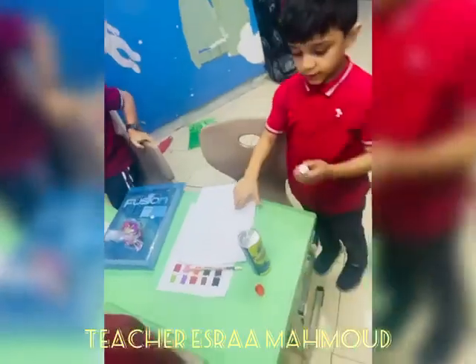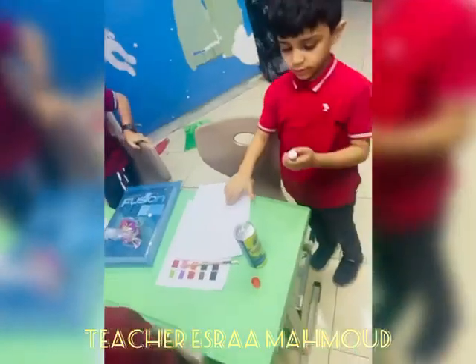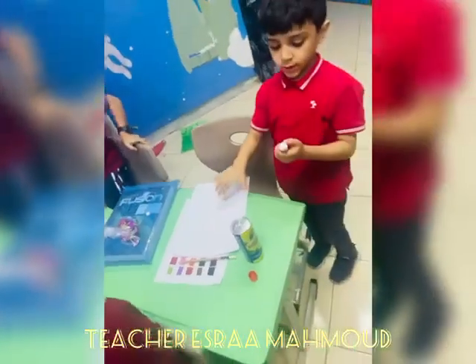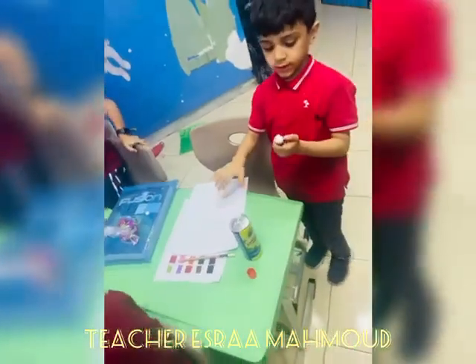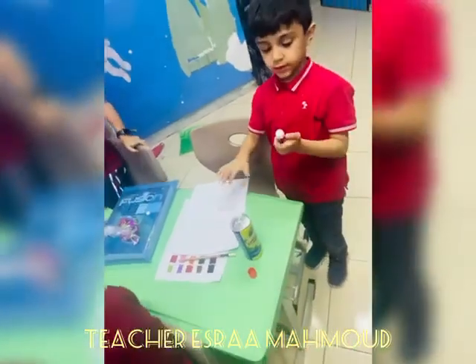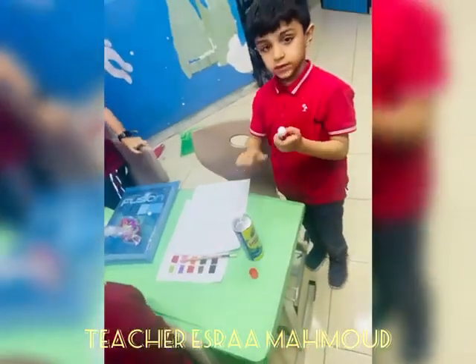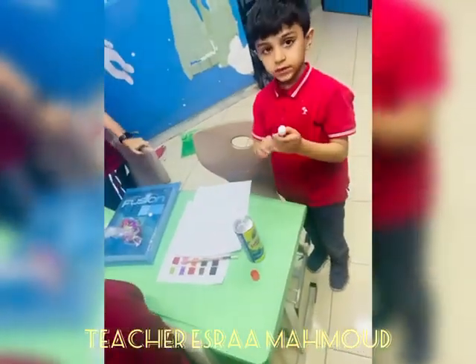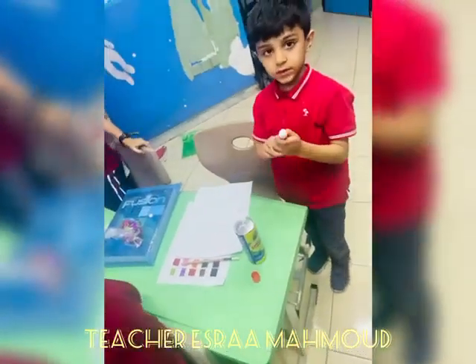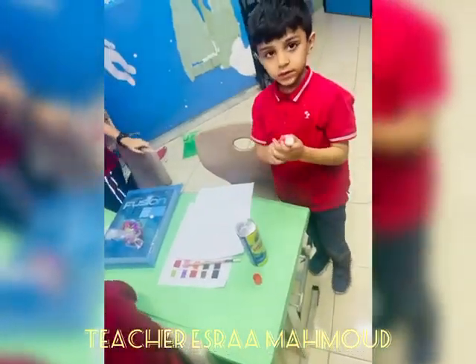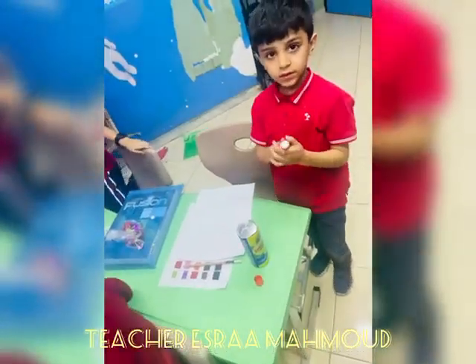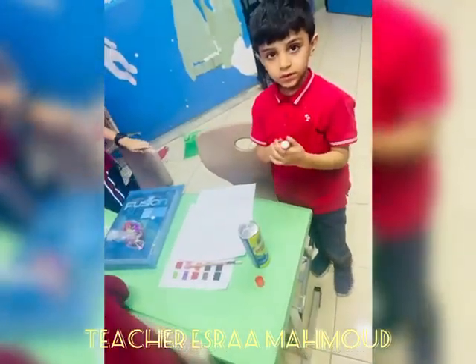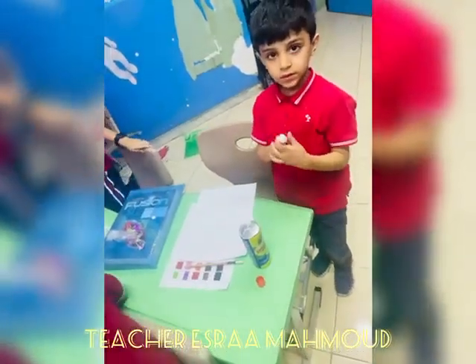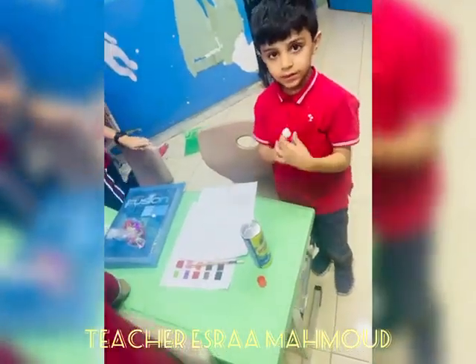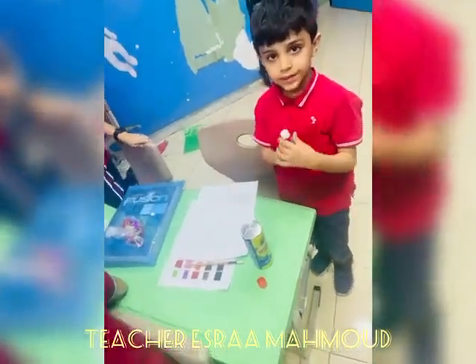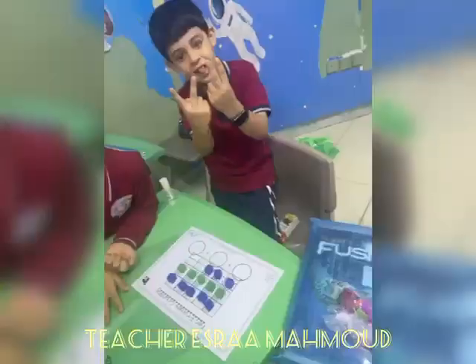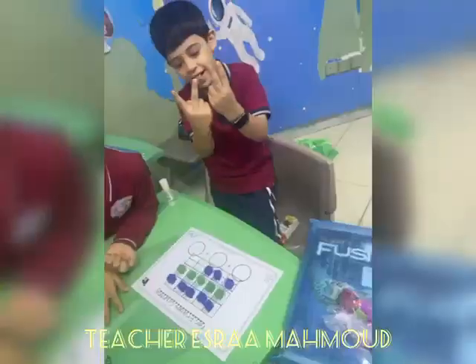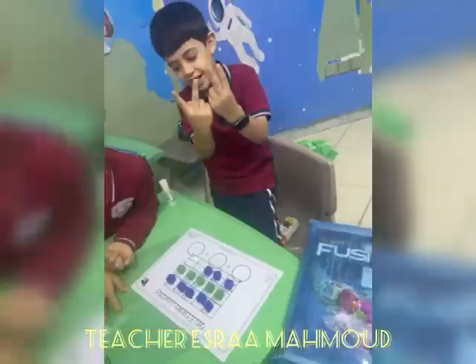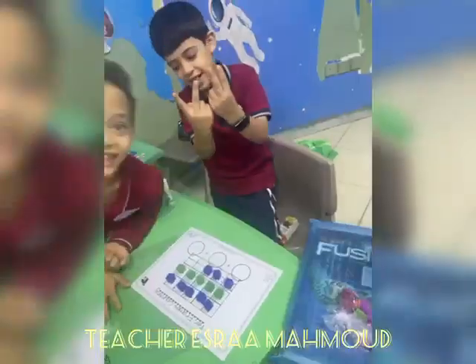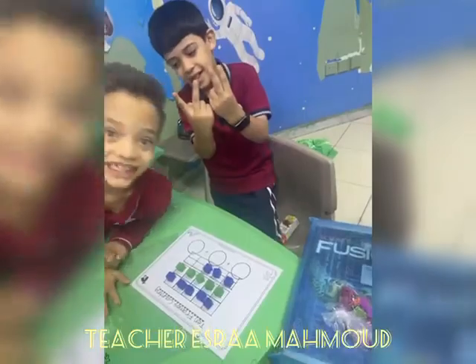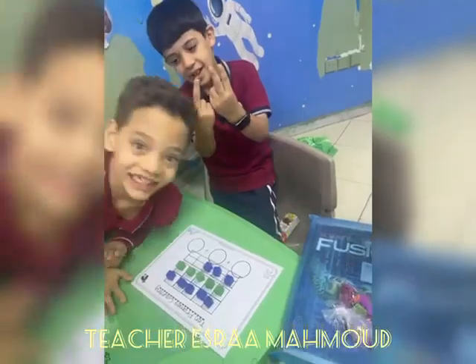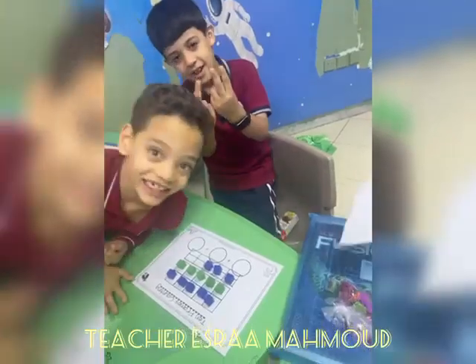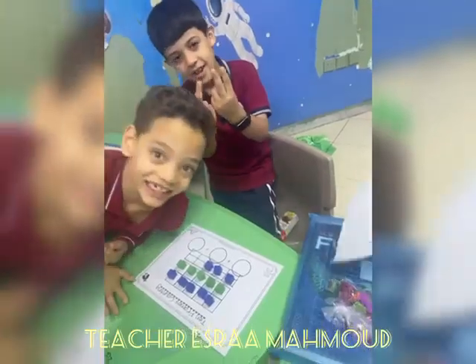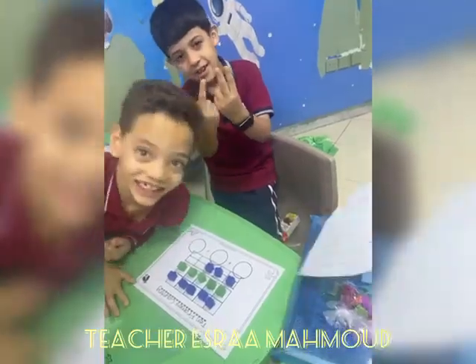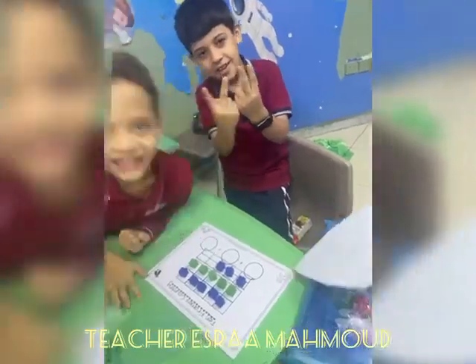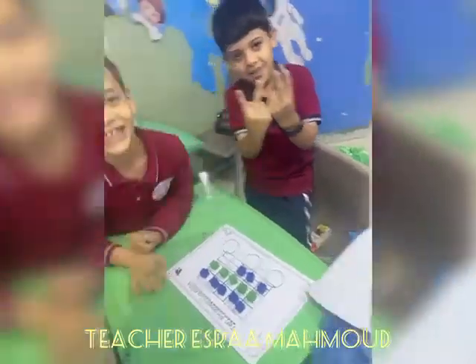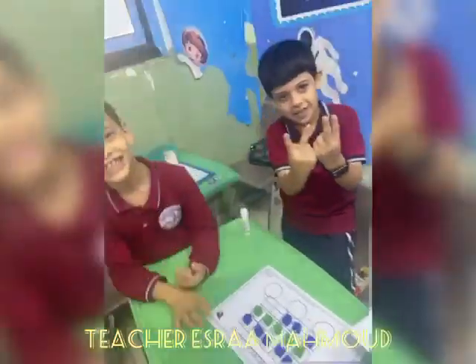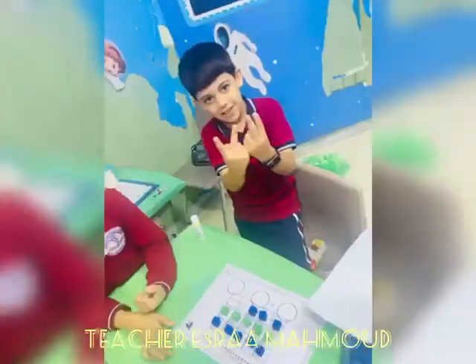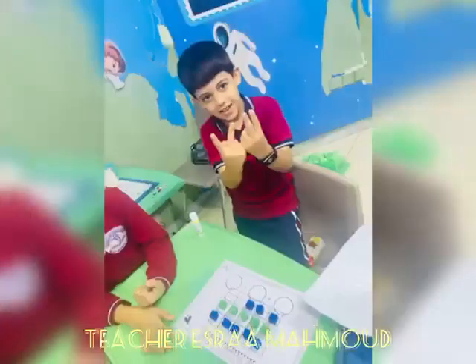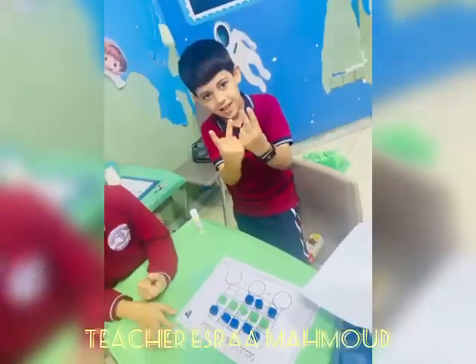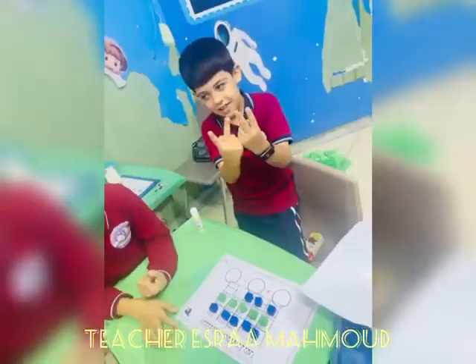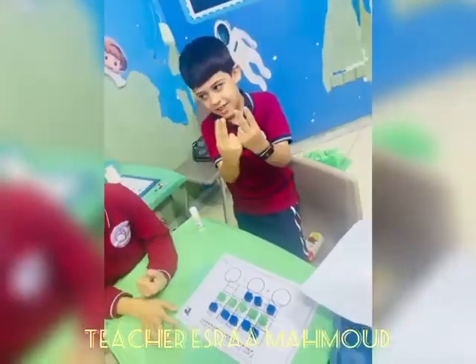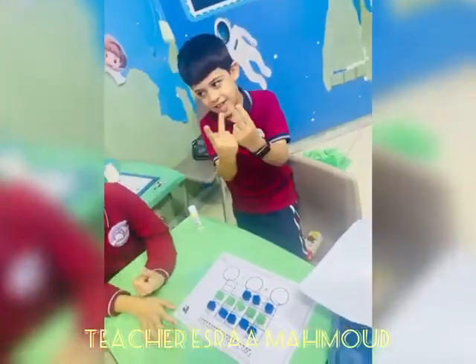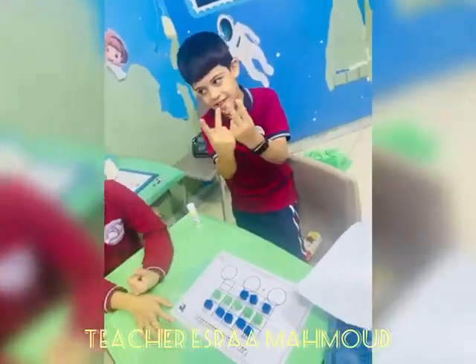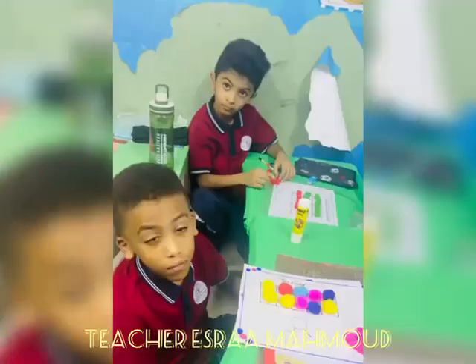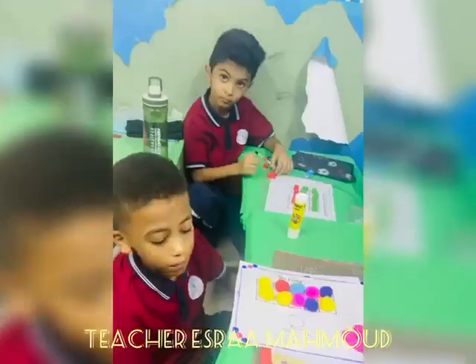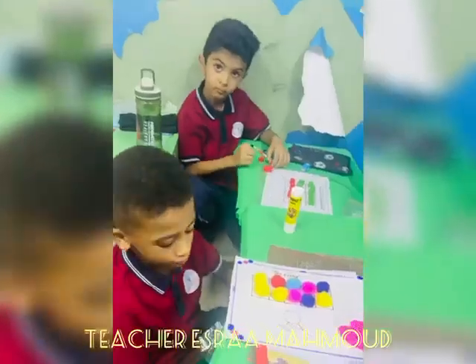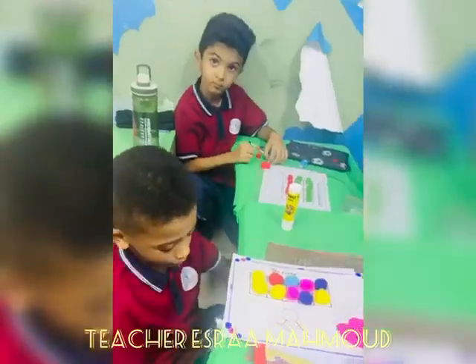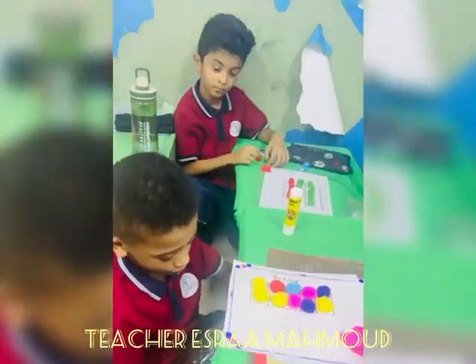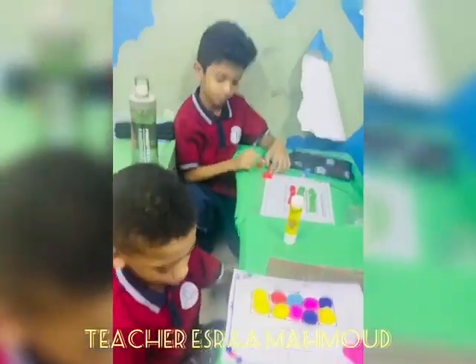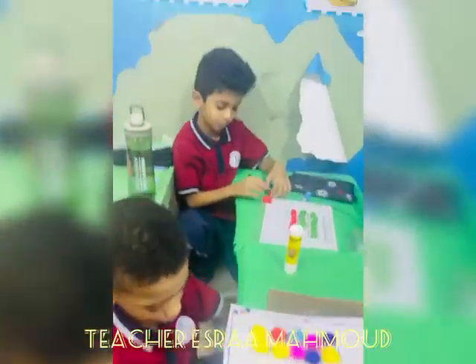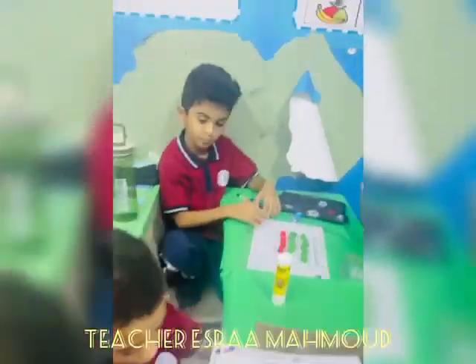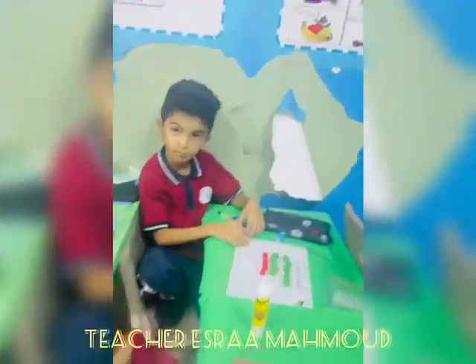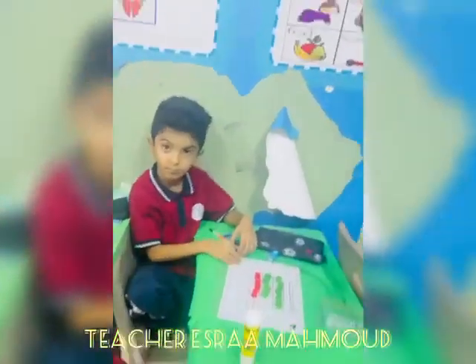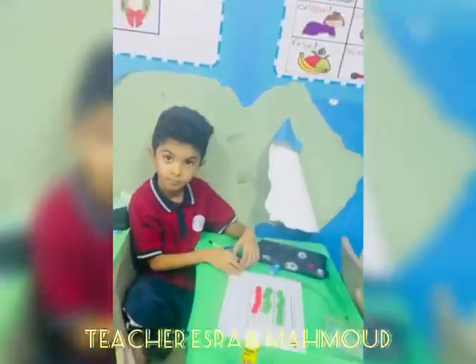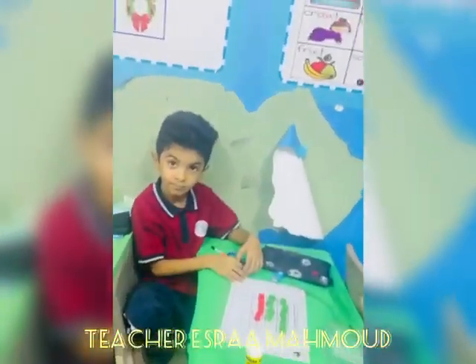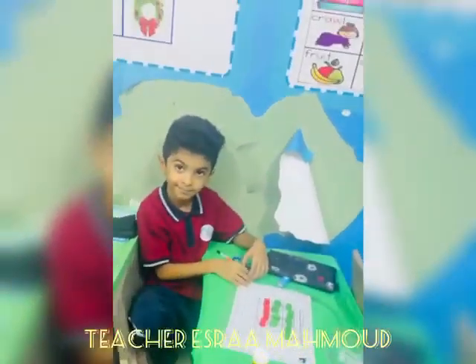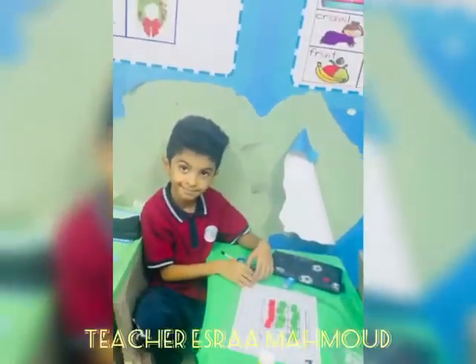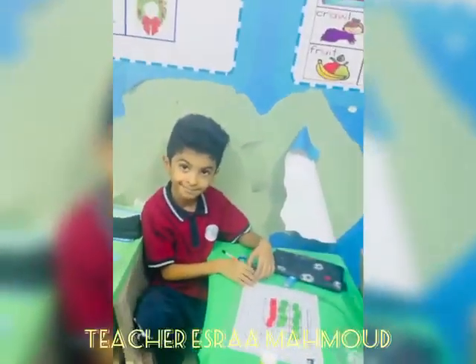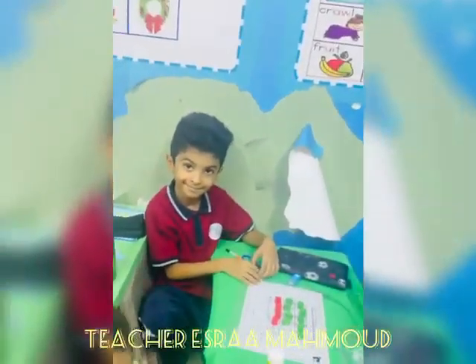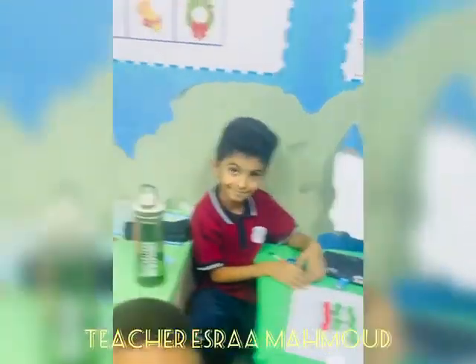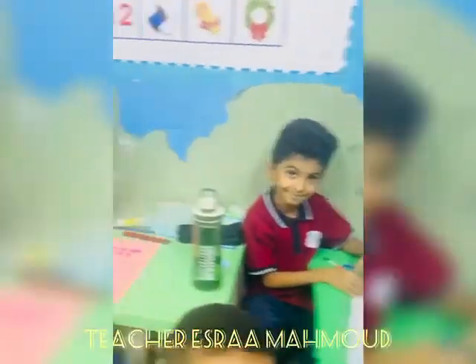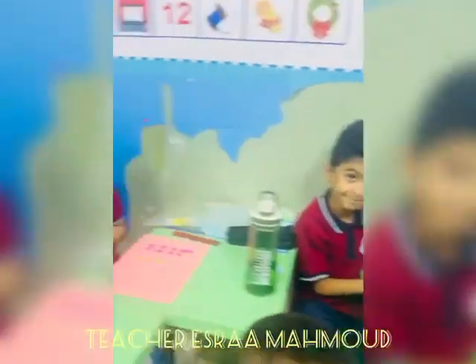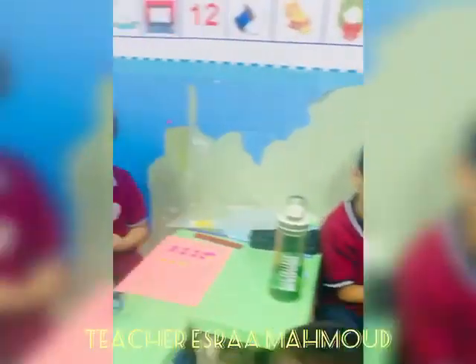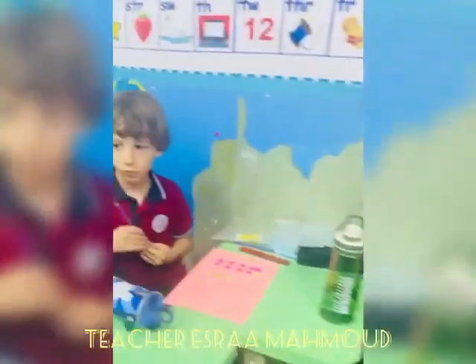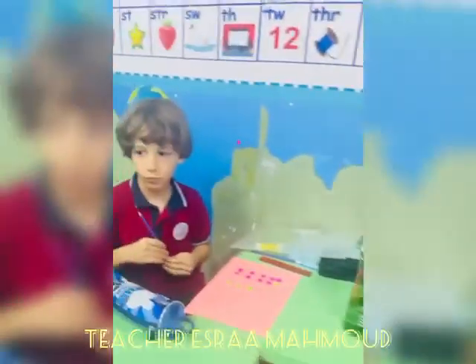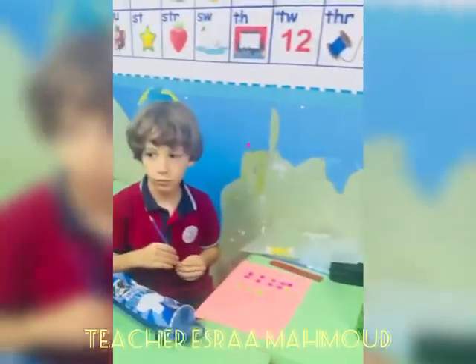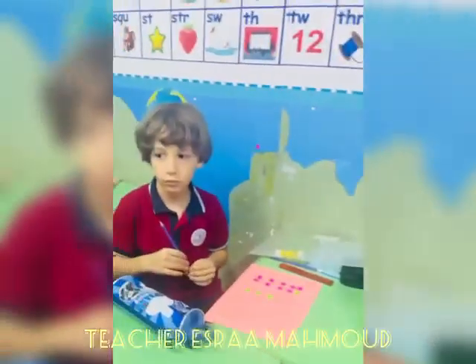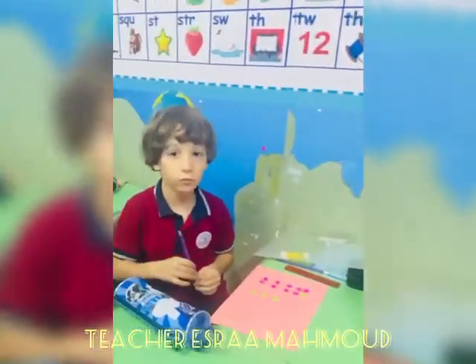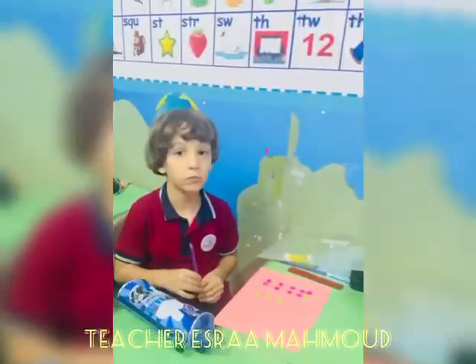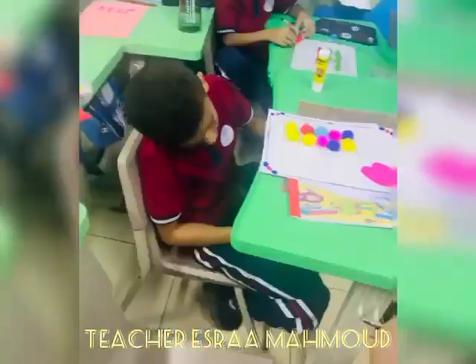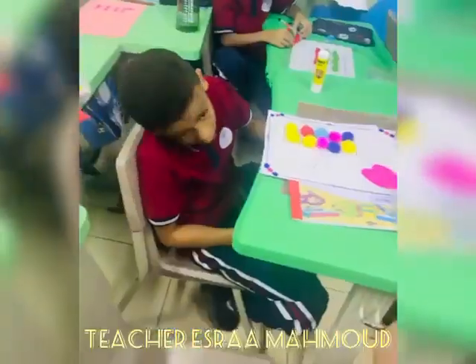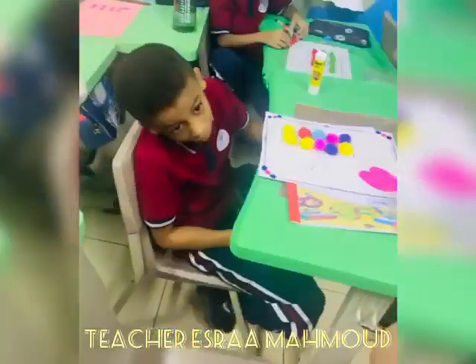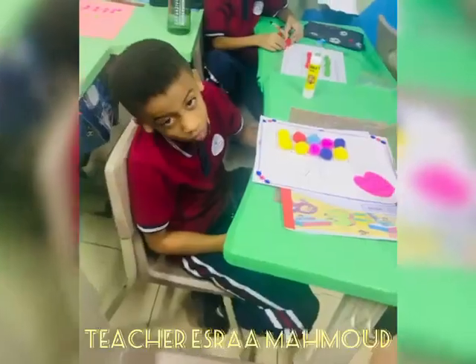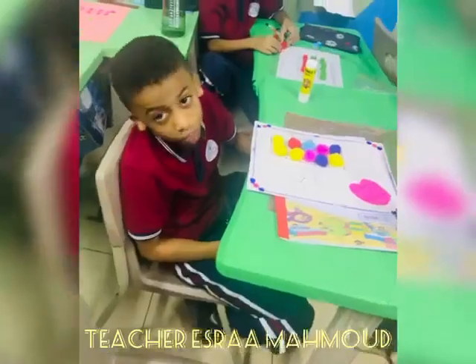Here we go in five. This way. Come on, everybody, do the ten-frame dance. Go 1, 2, 3, 4, 5. That's both.